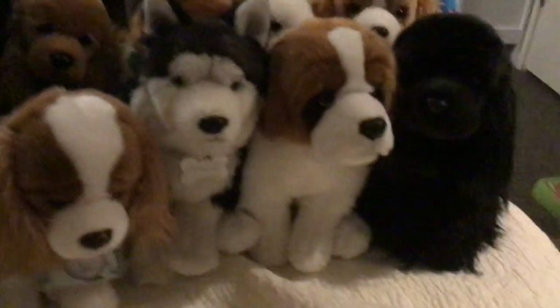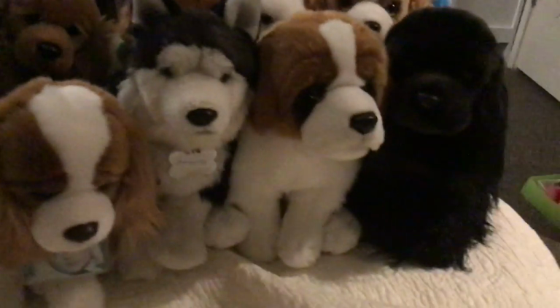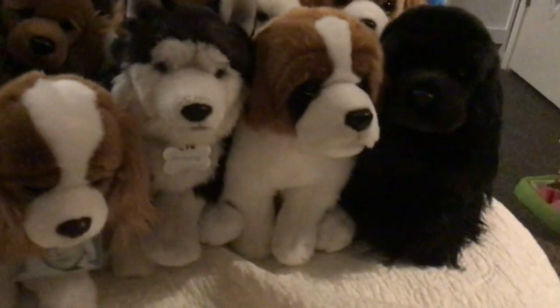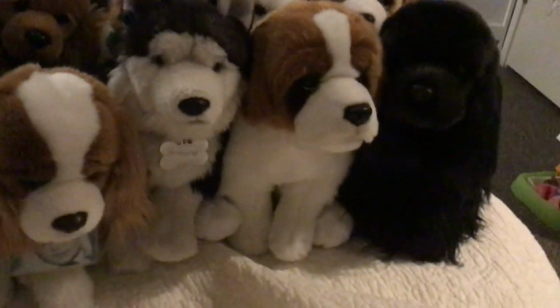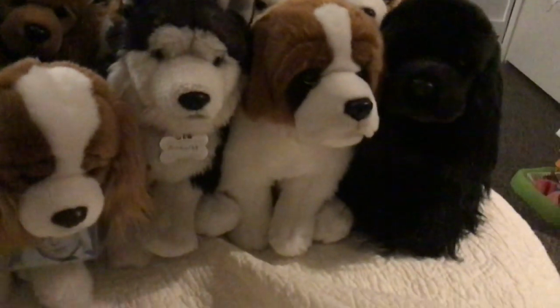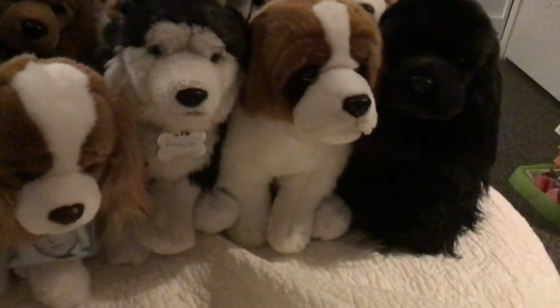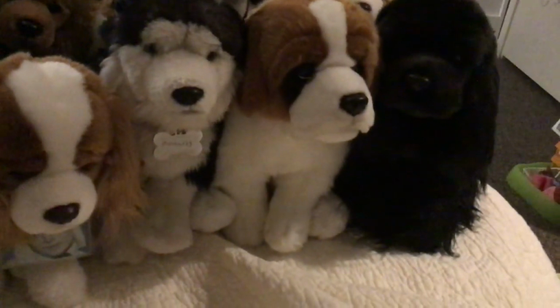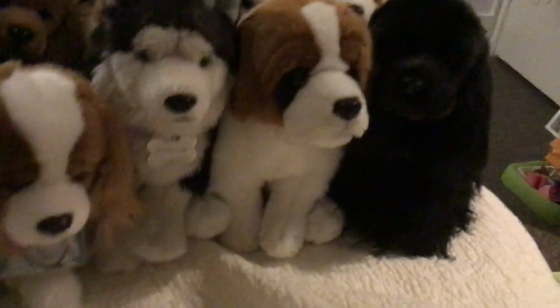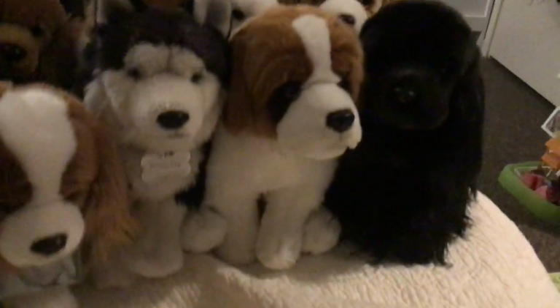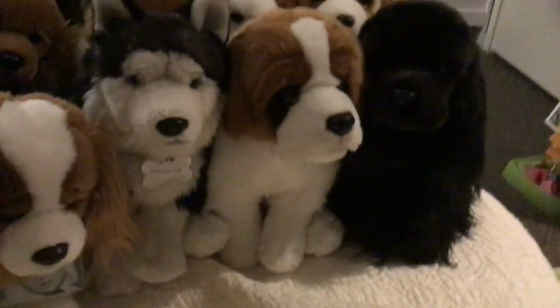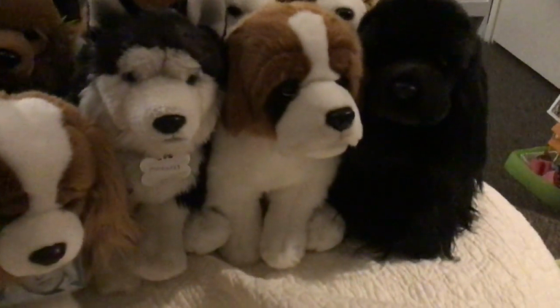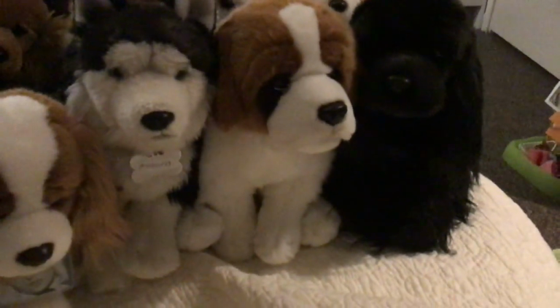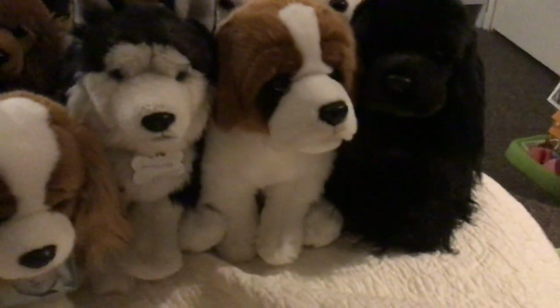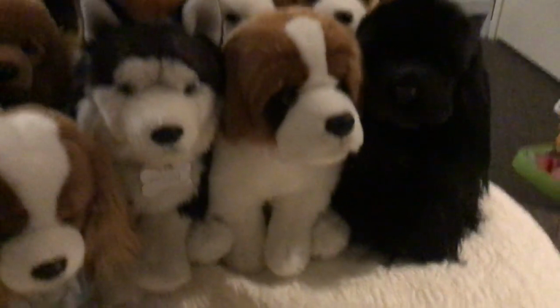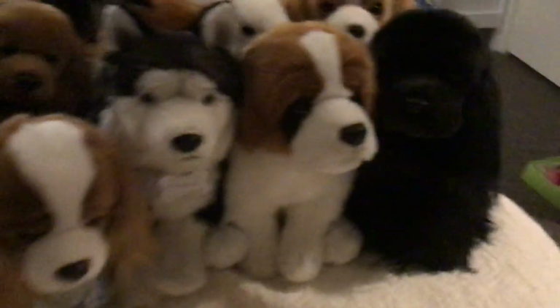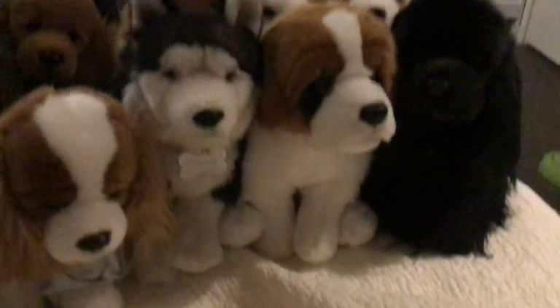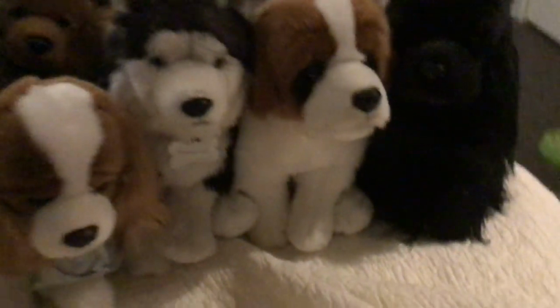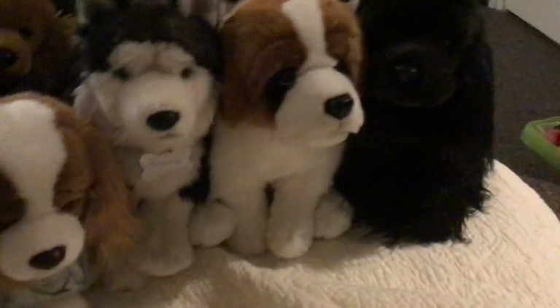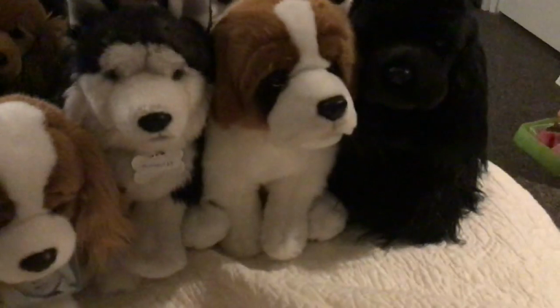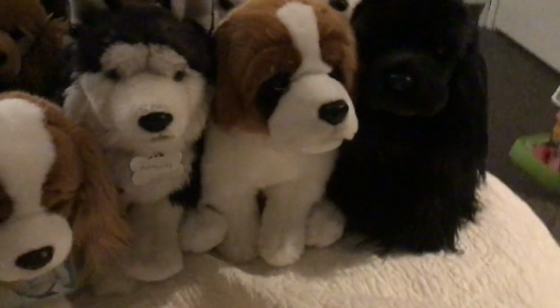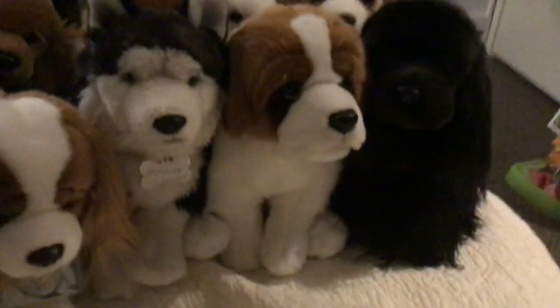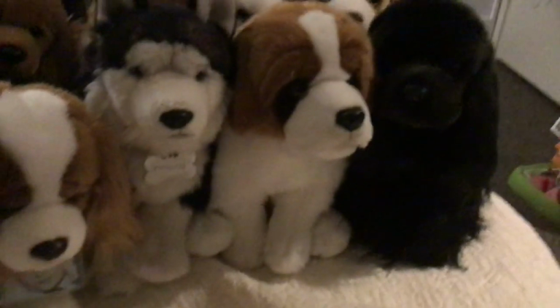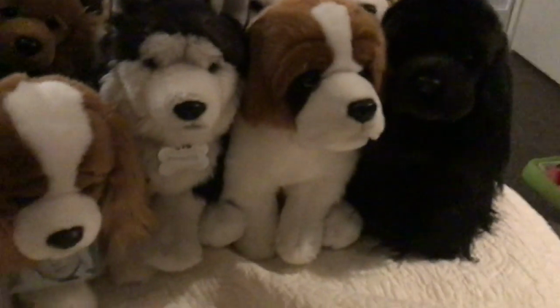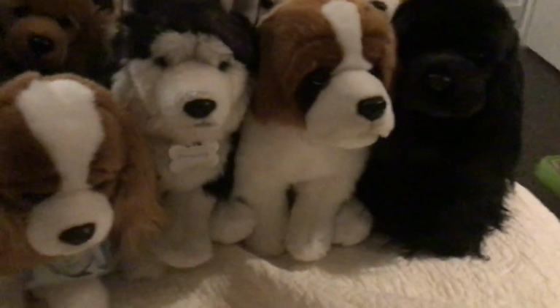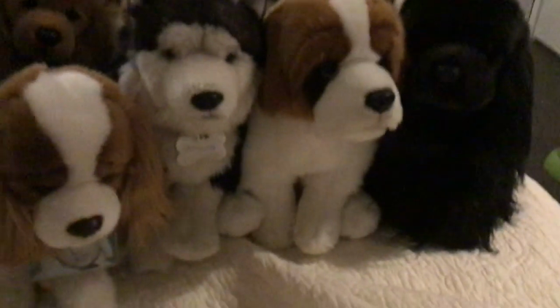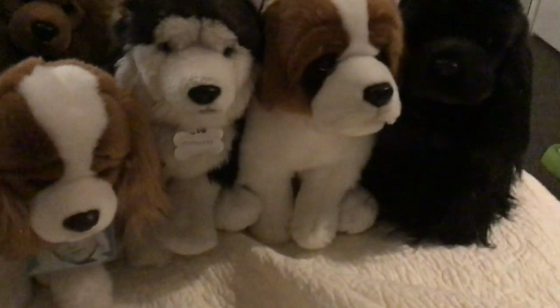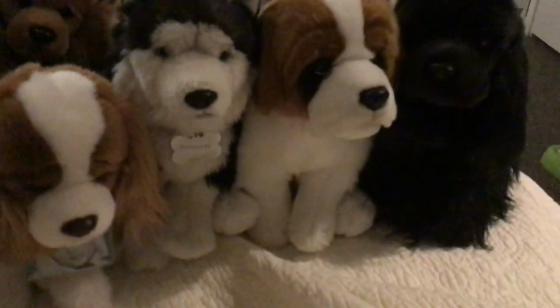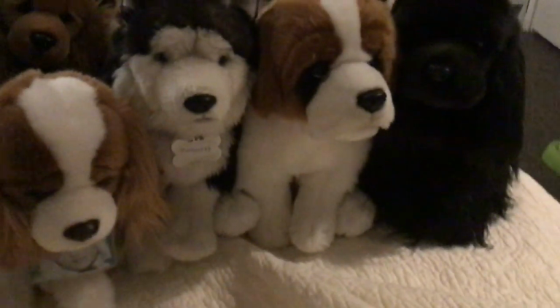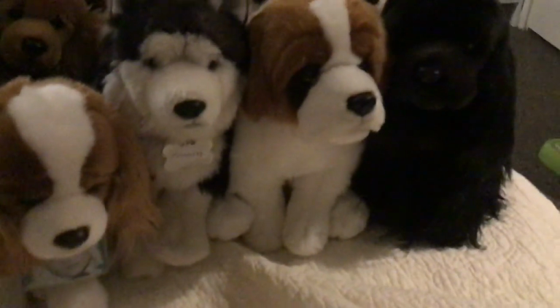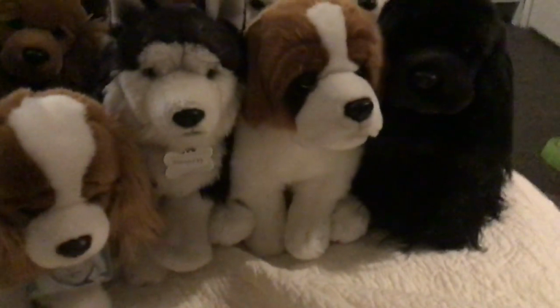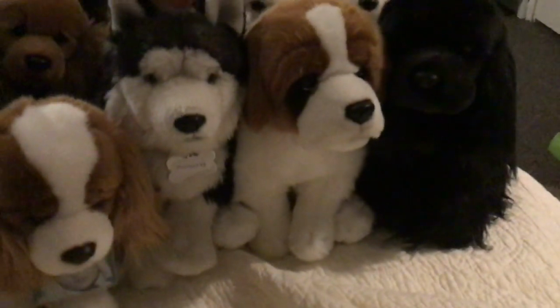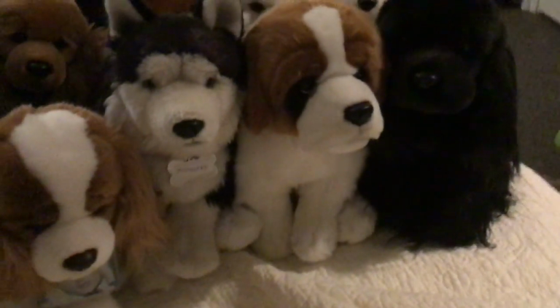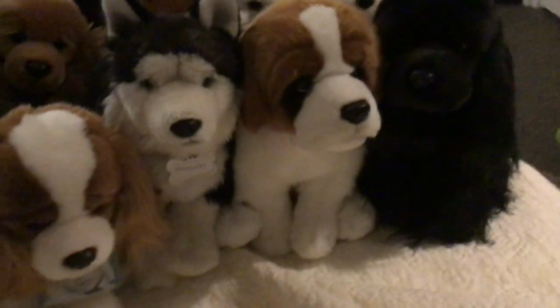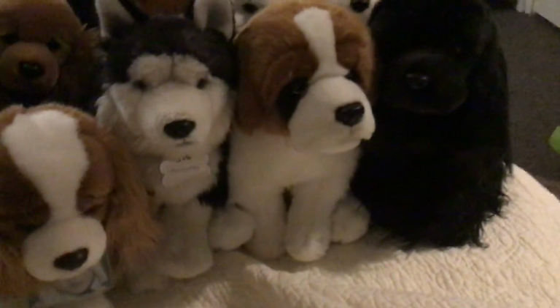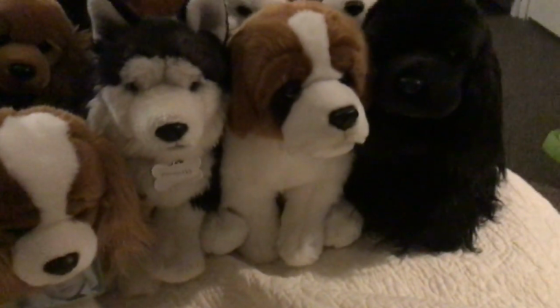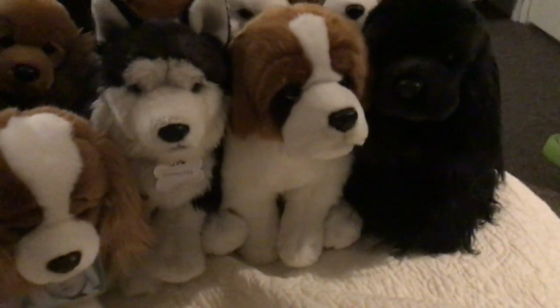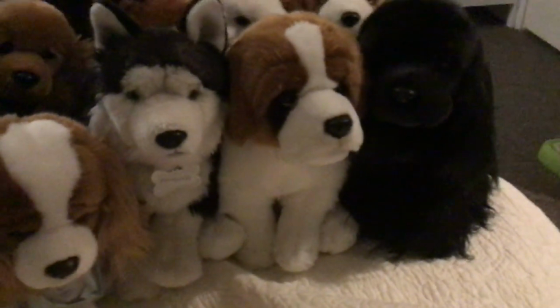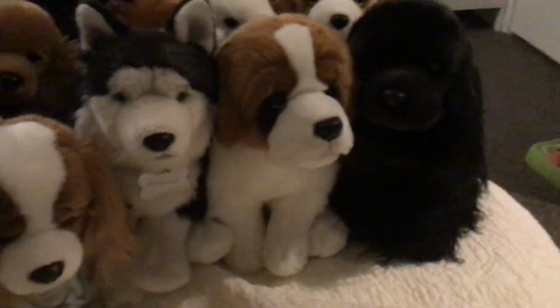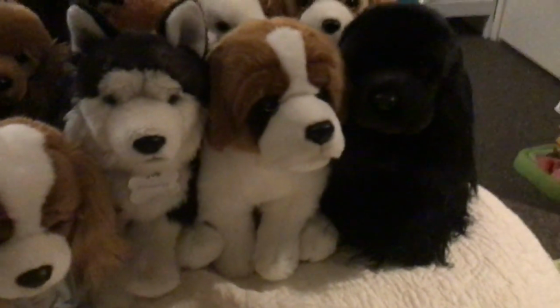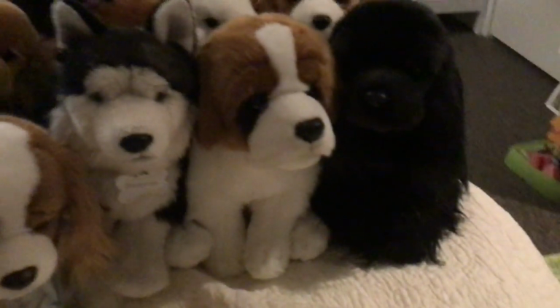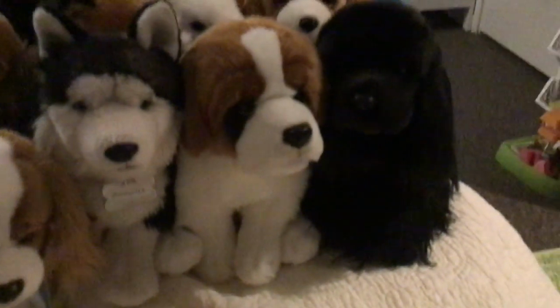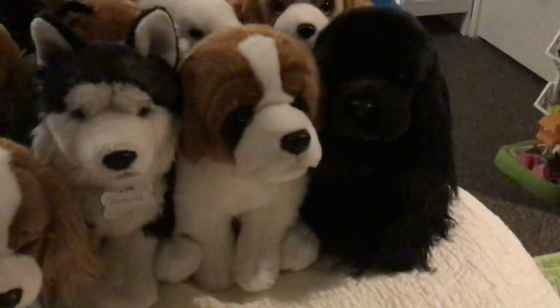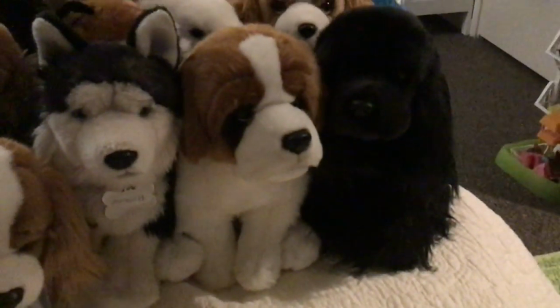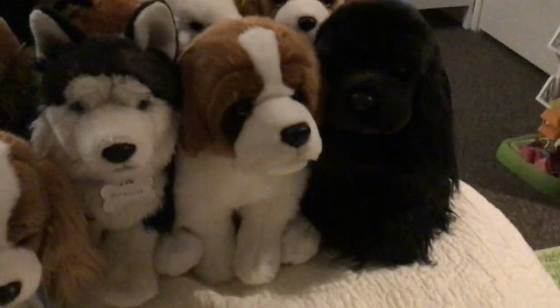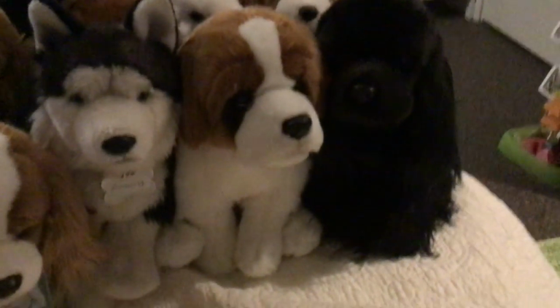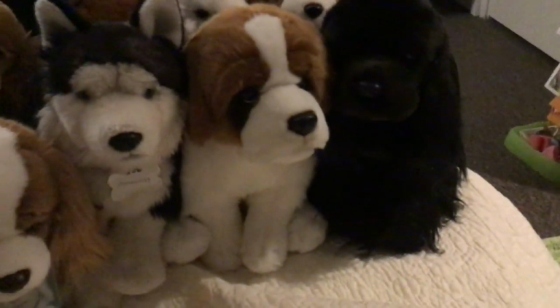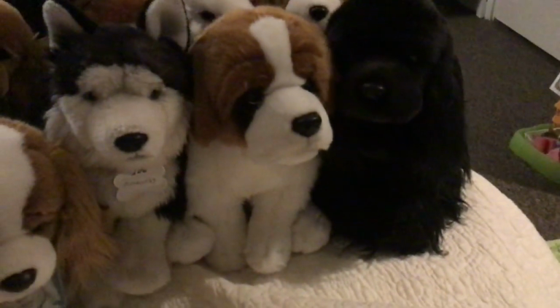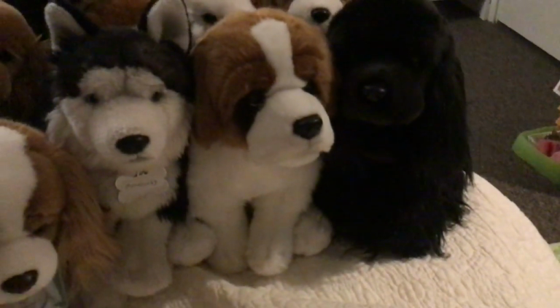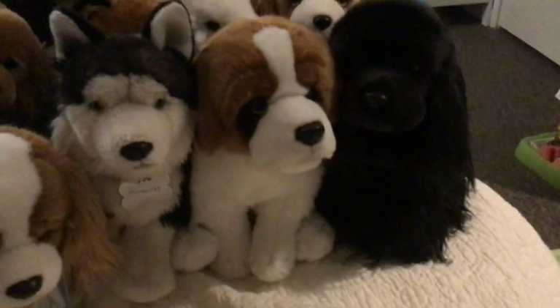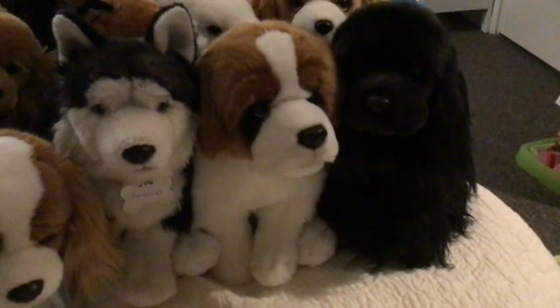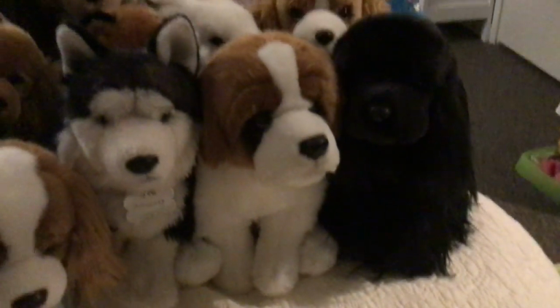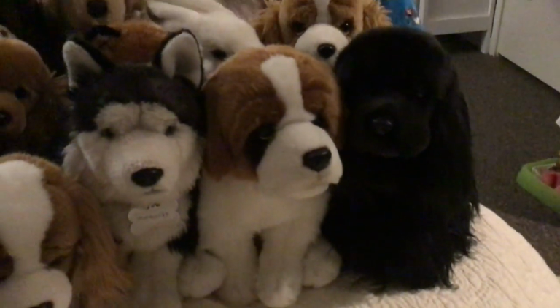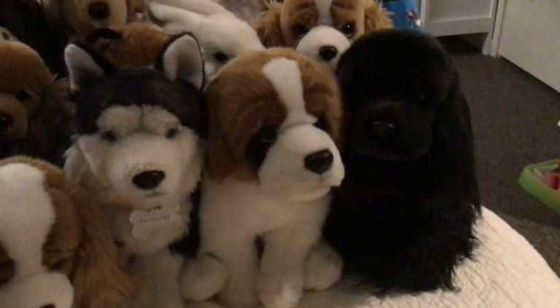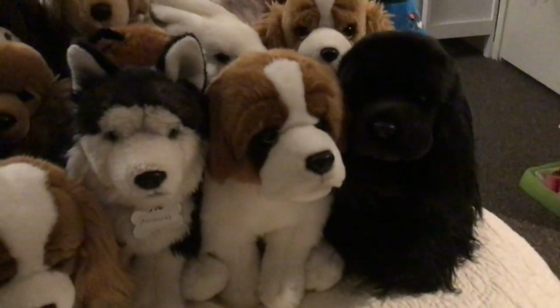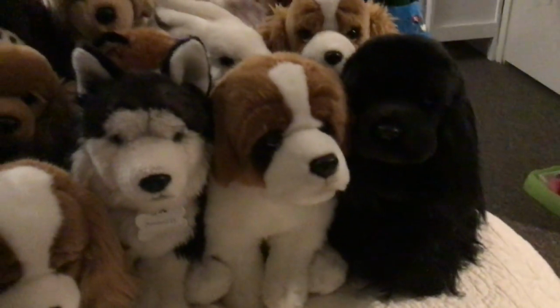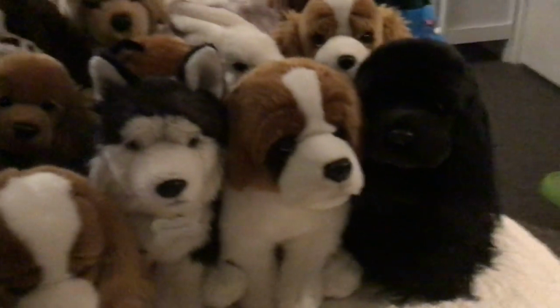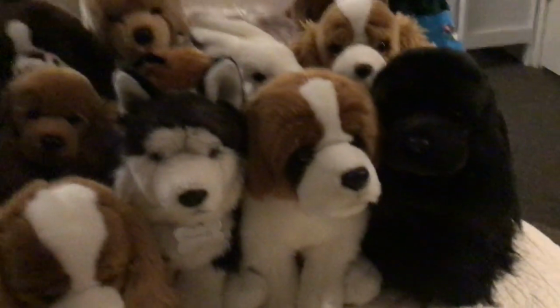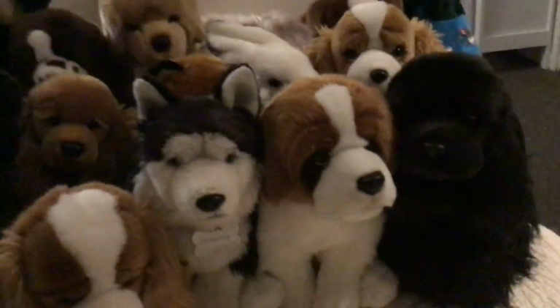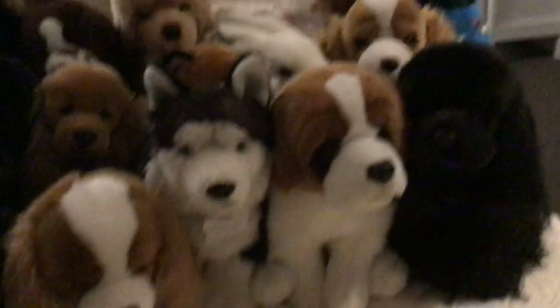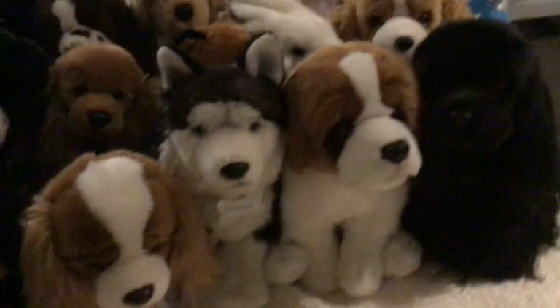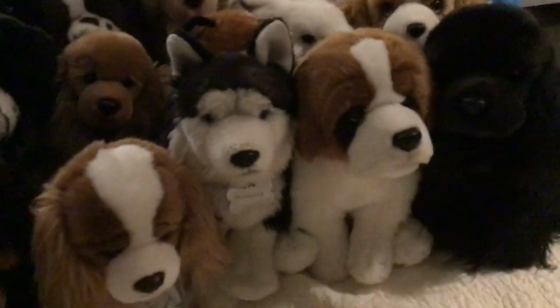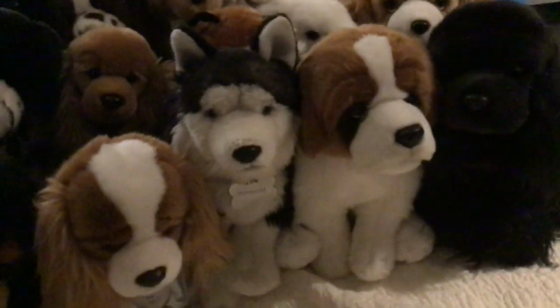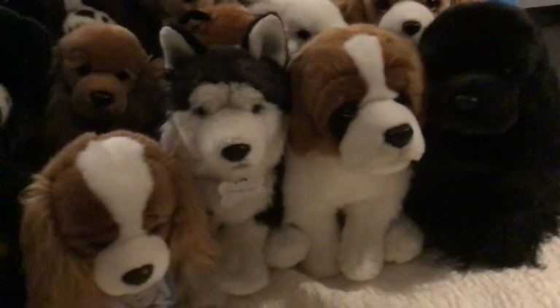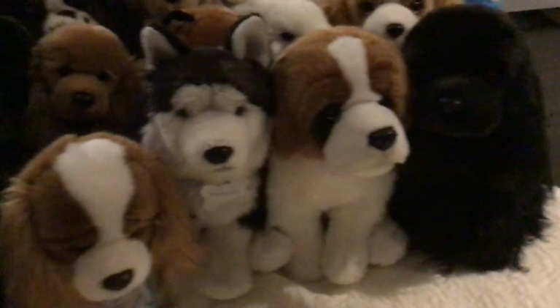Hi guys, it's Nori's World. Tonight we're going to be going over my Webkinz signatures and look-alikes.